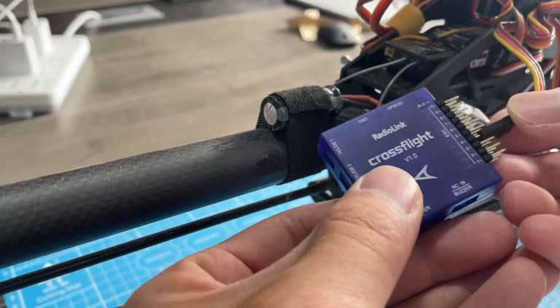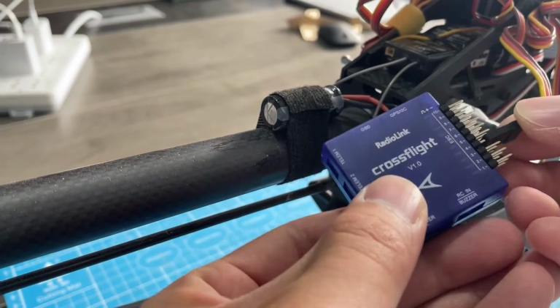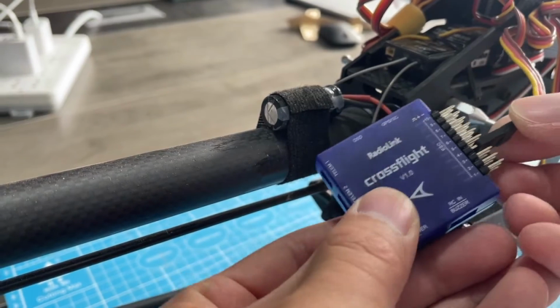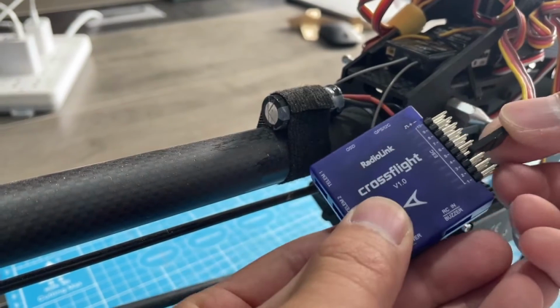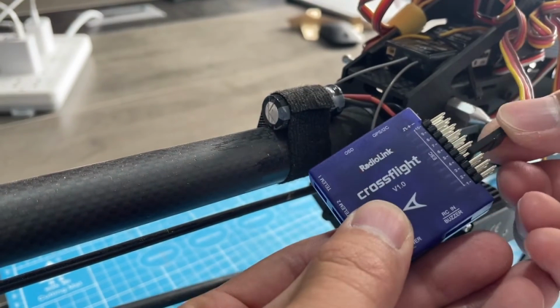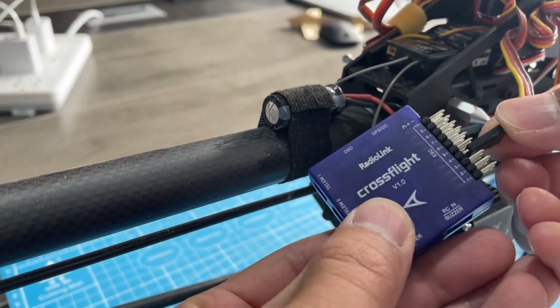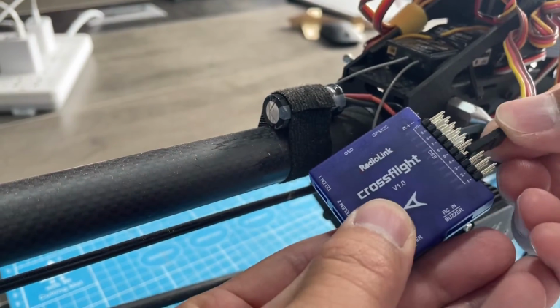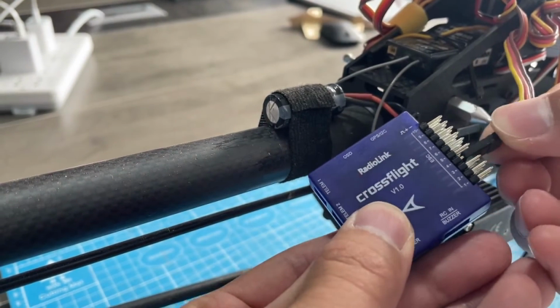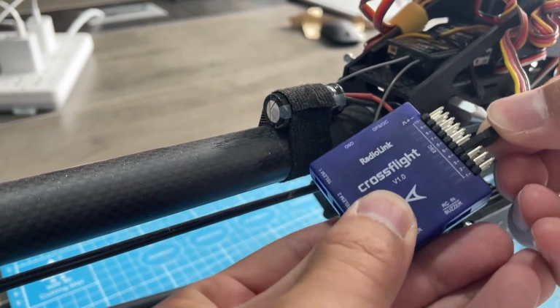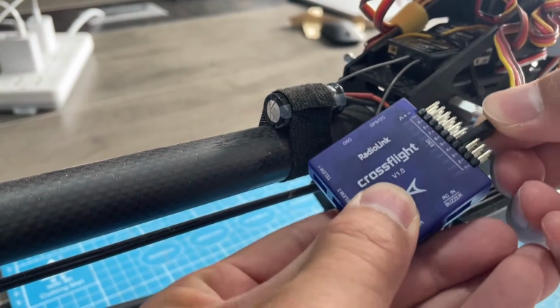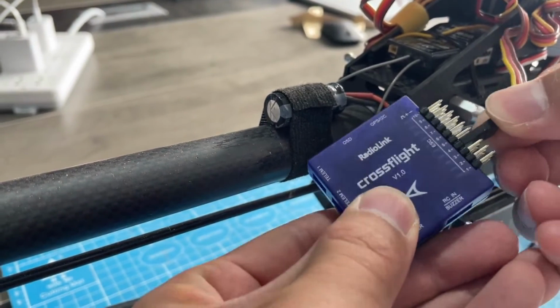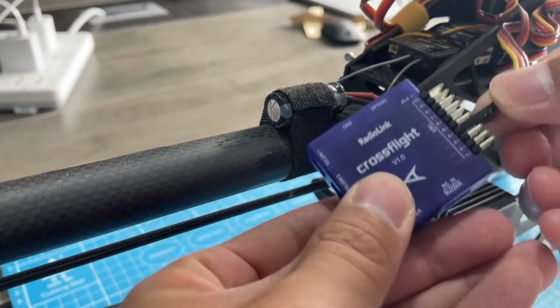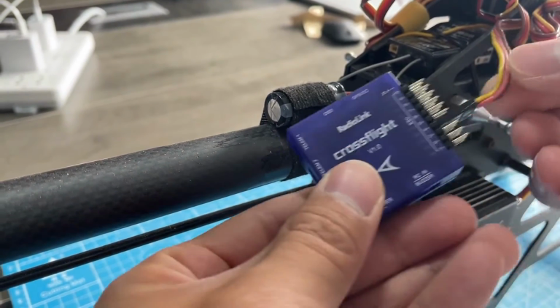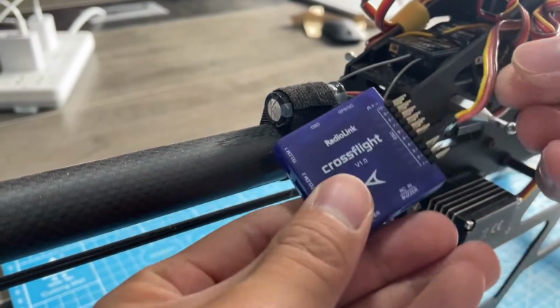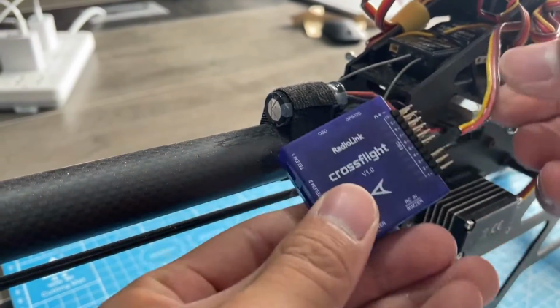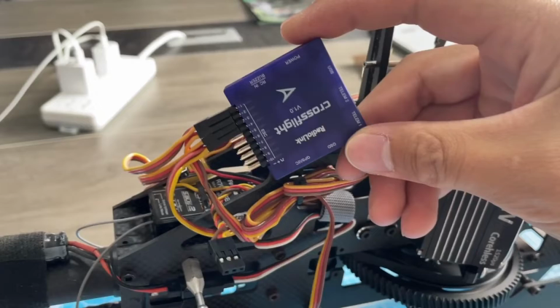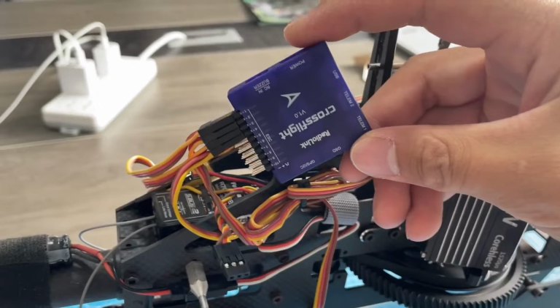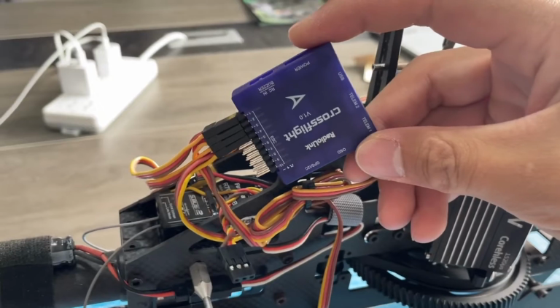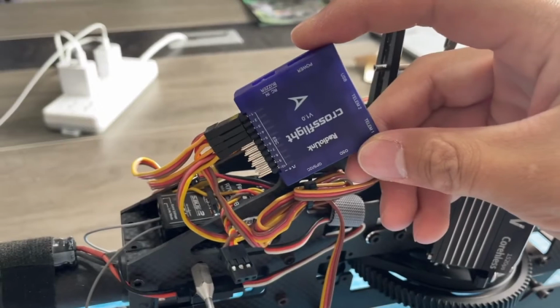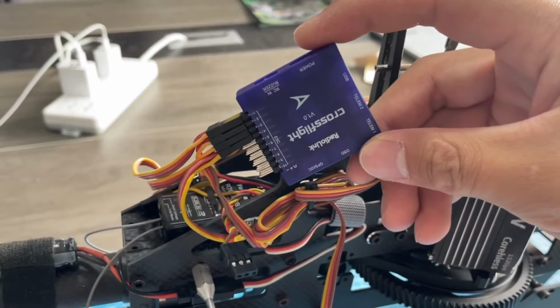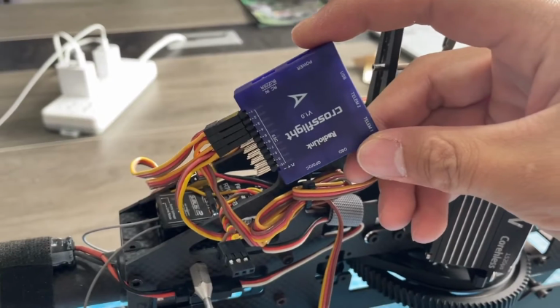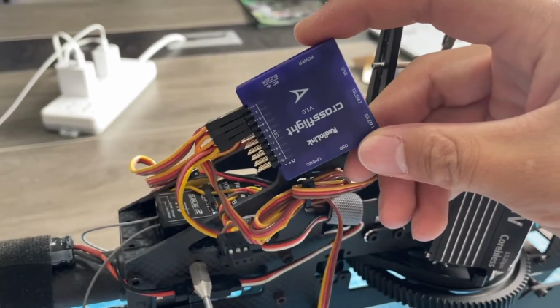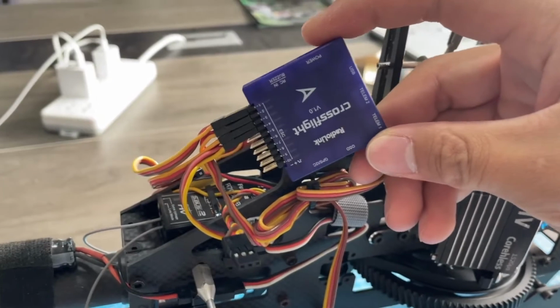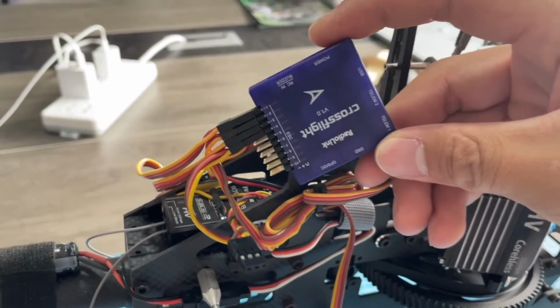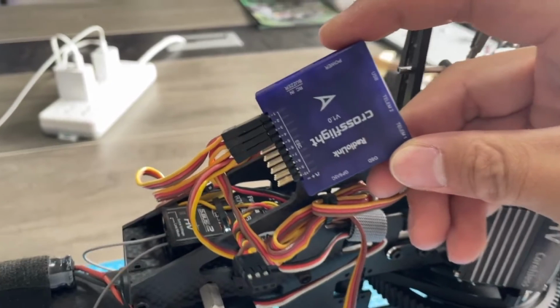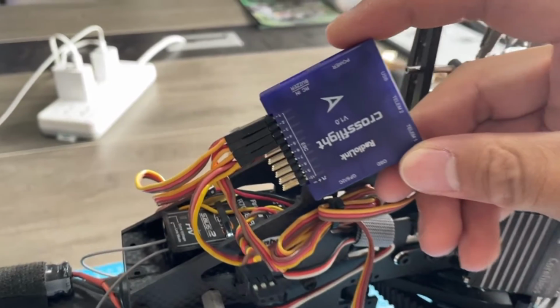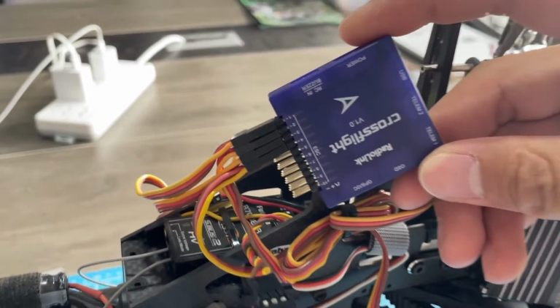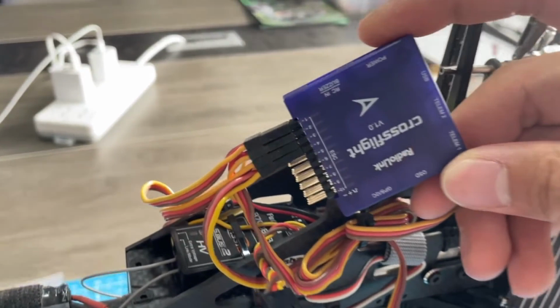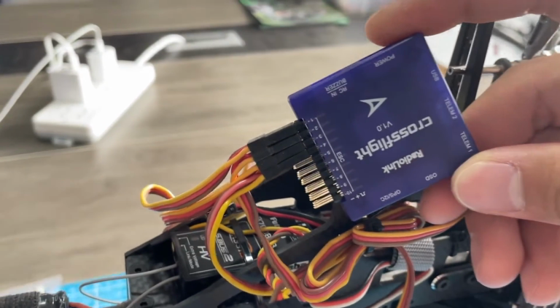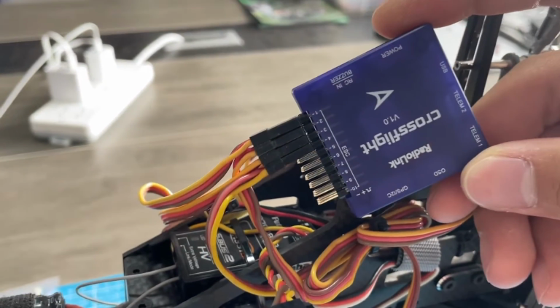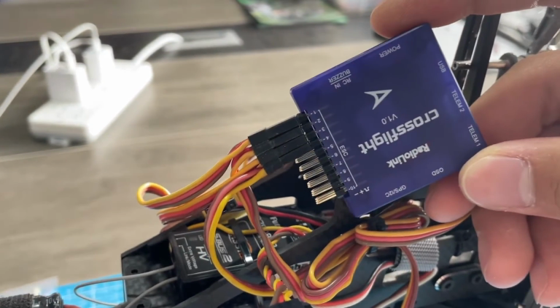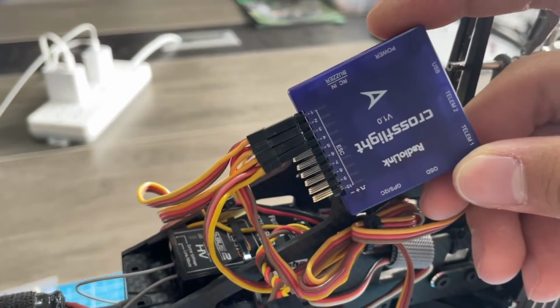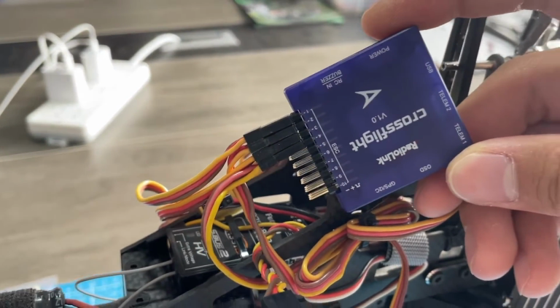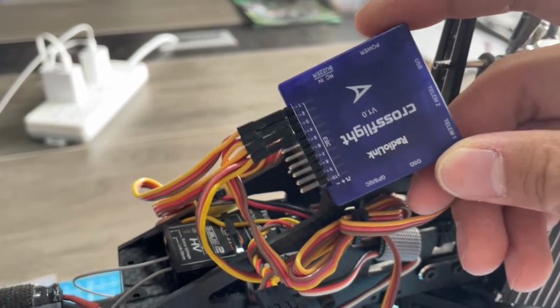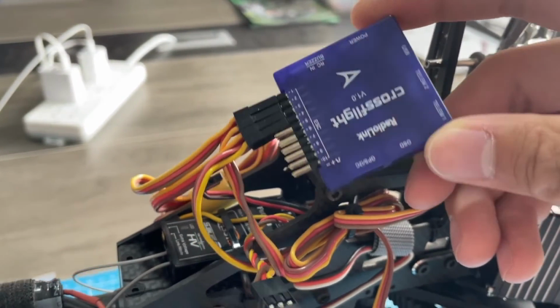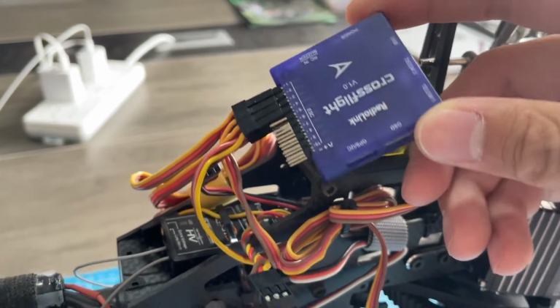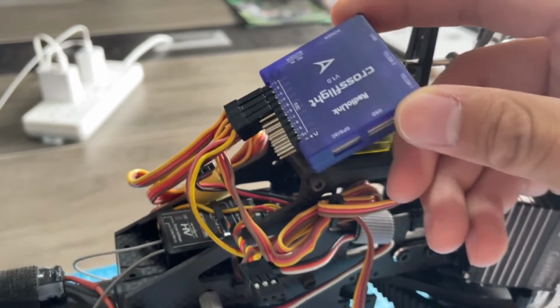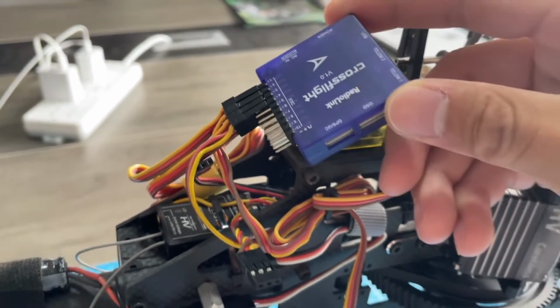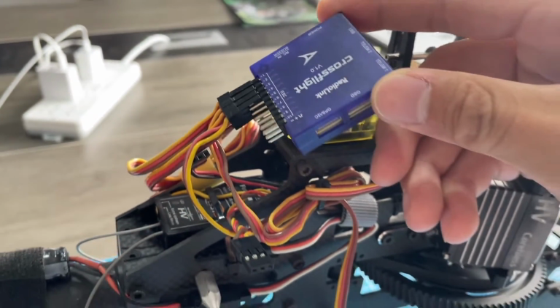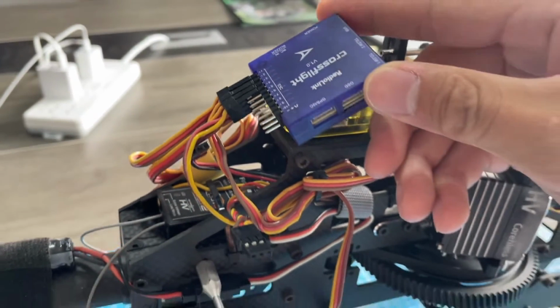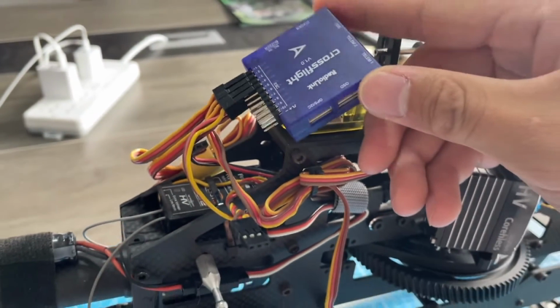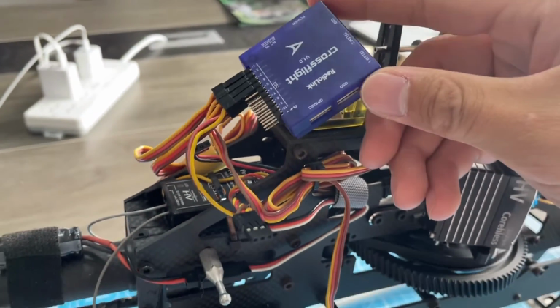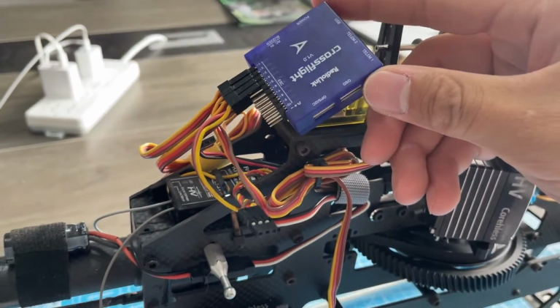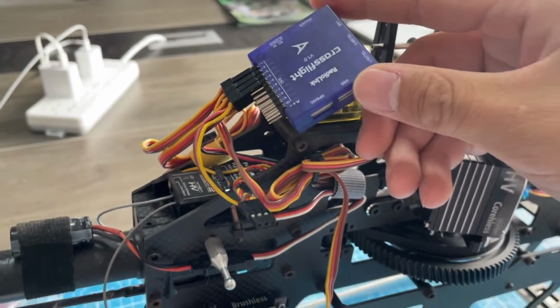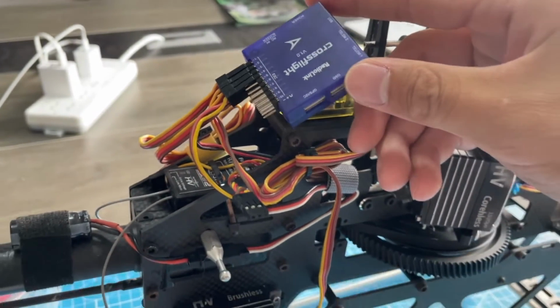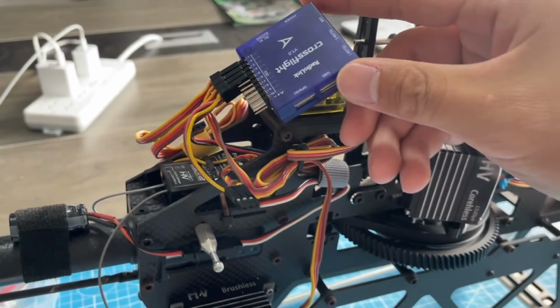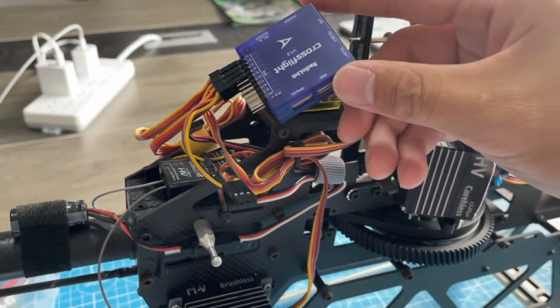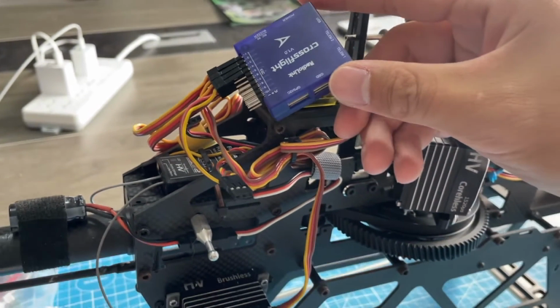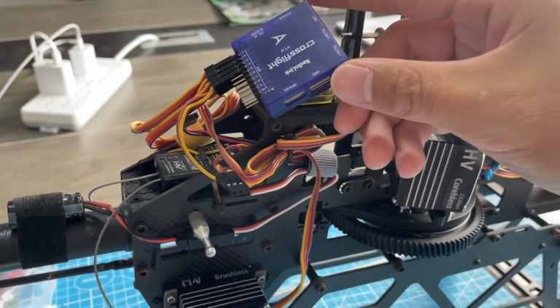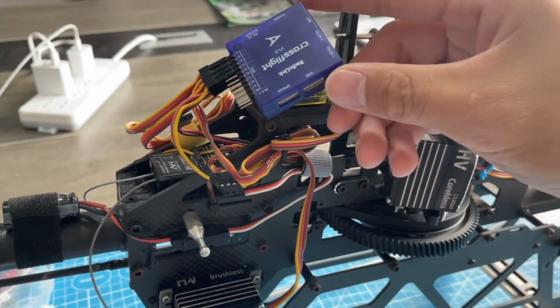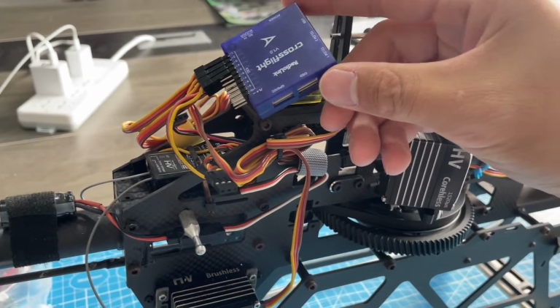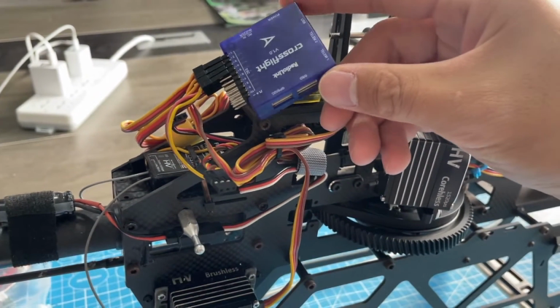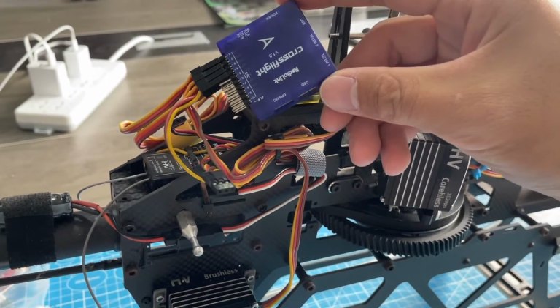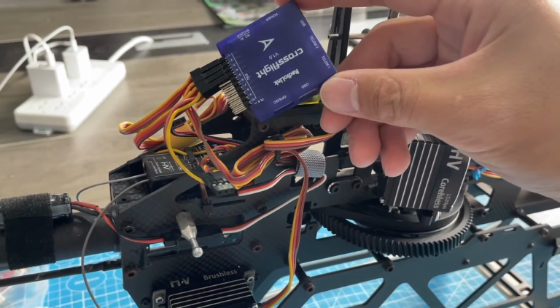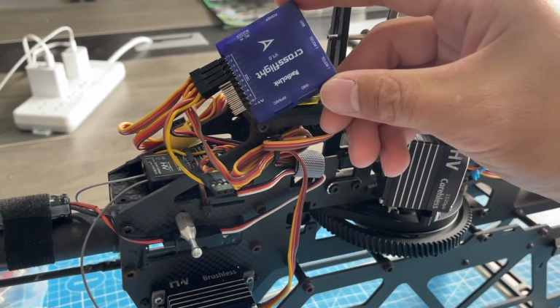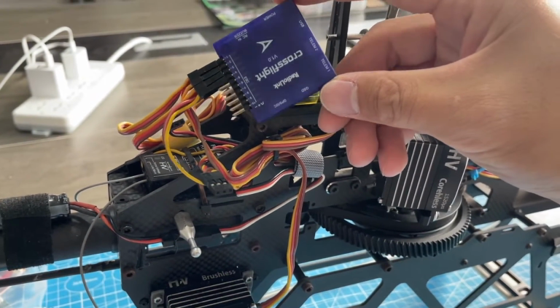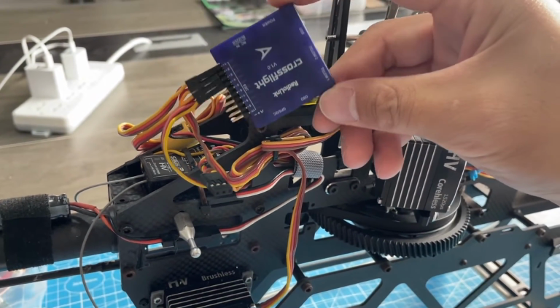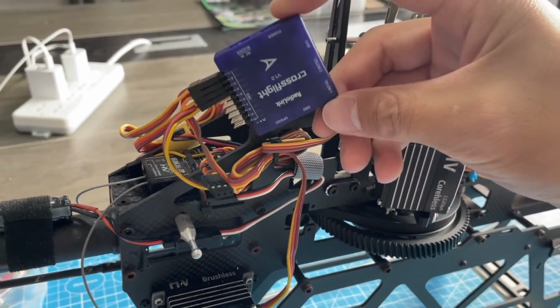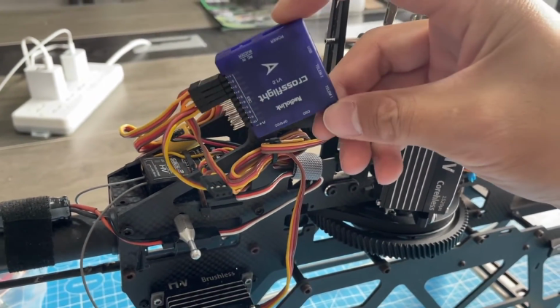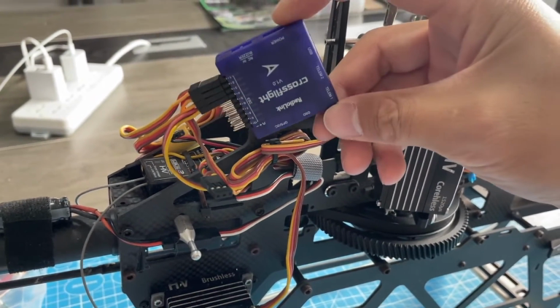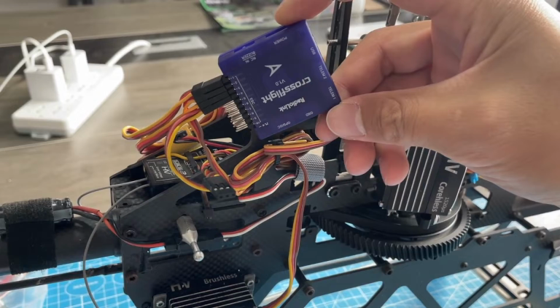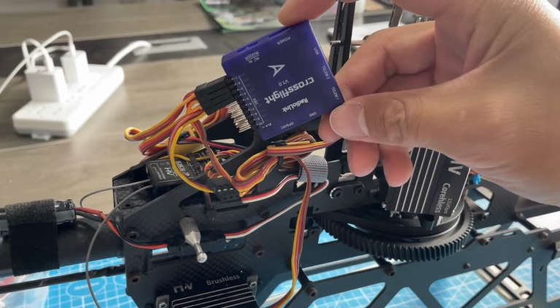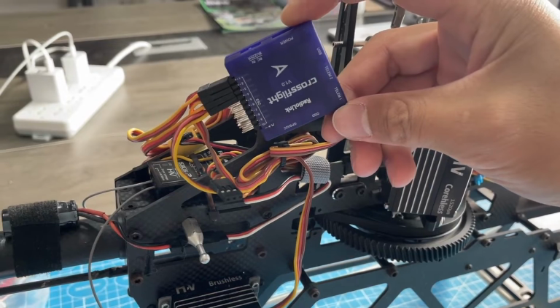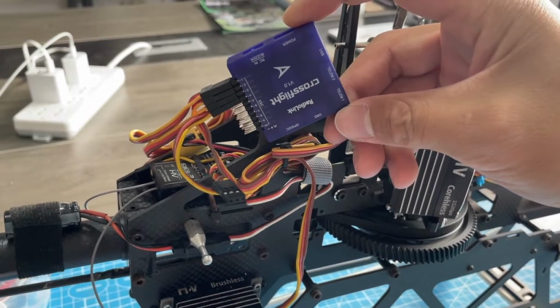Connect the servos to the flight controller one by one by following the diagram. This is what it looks like after the connection.